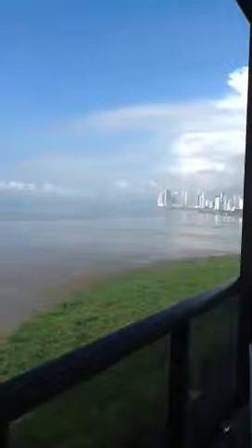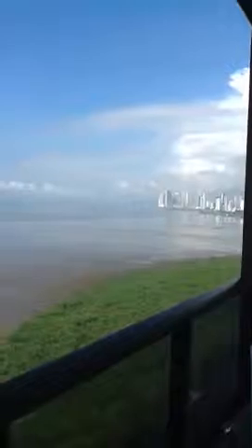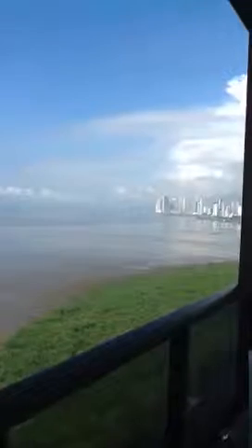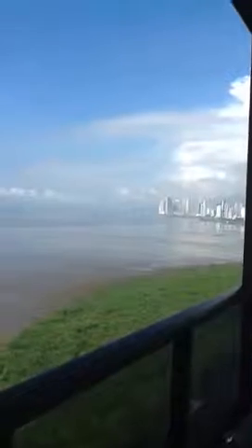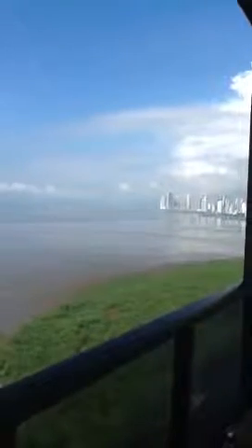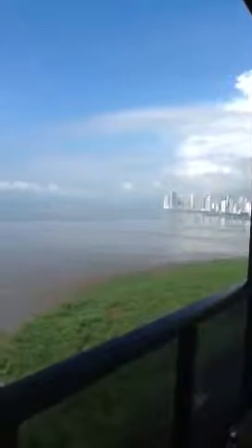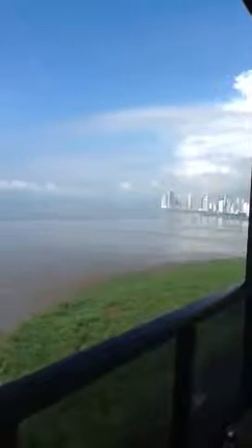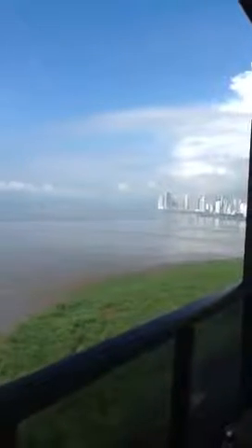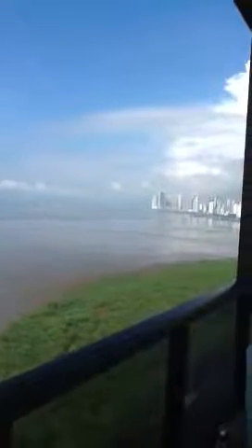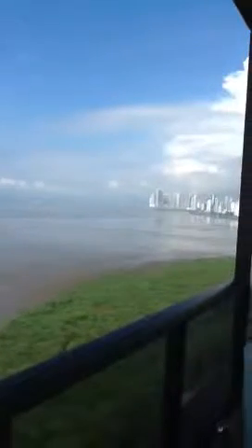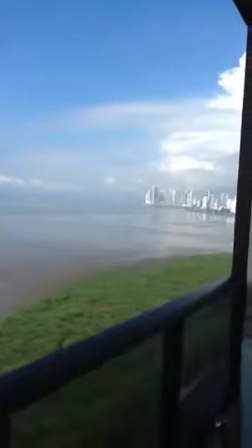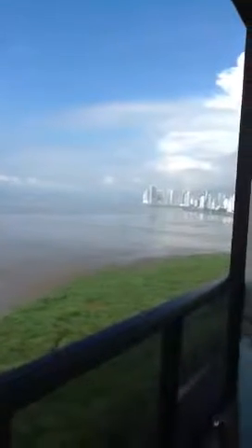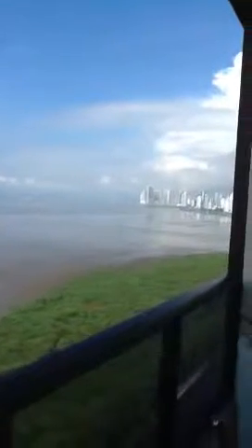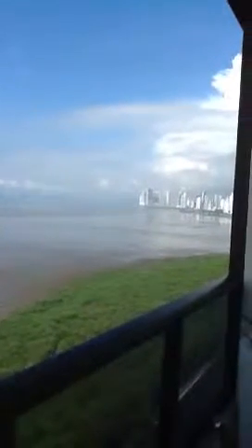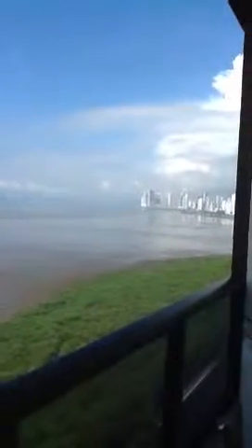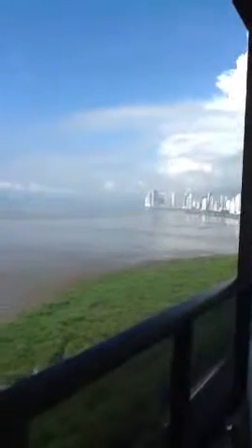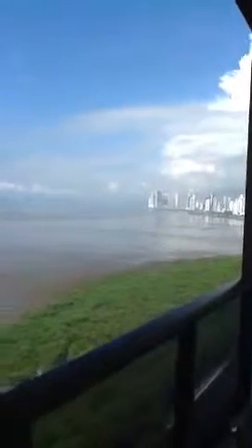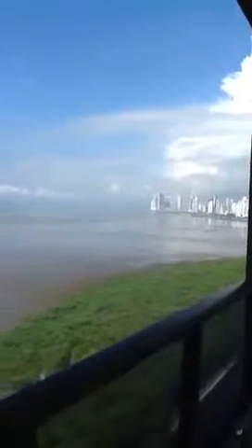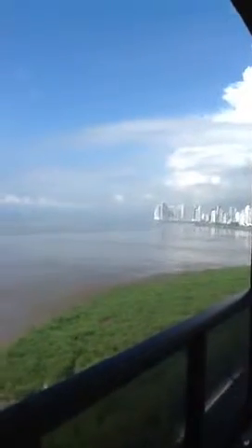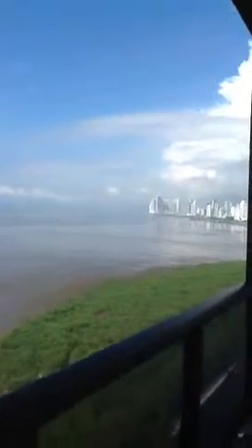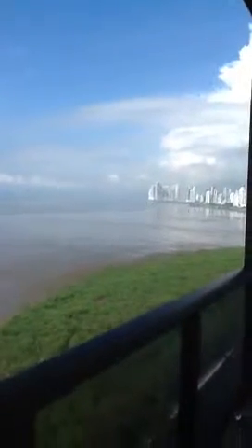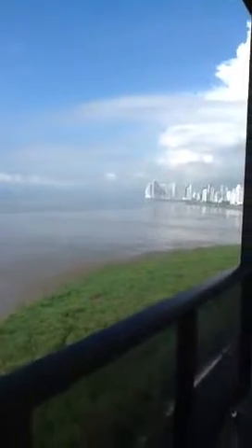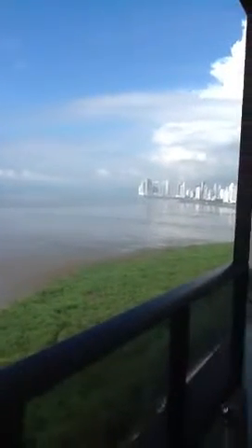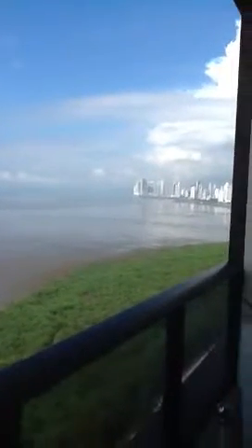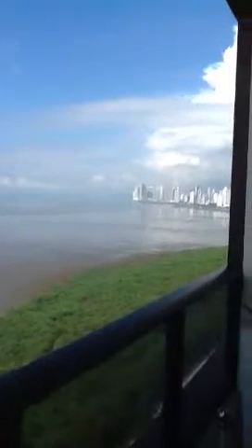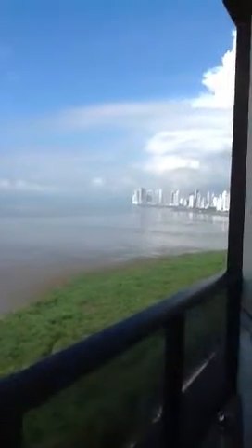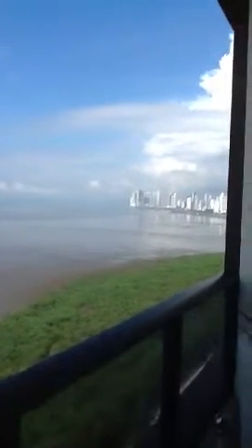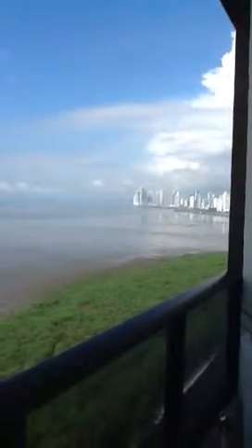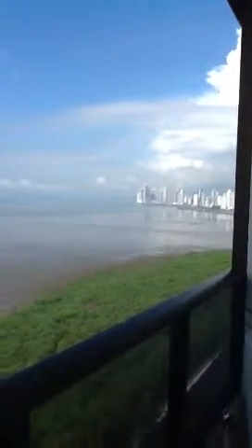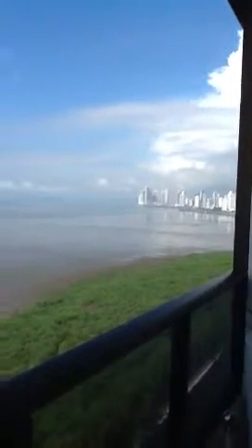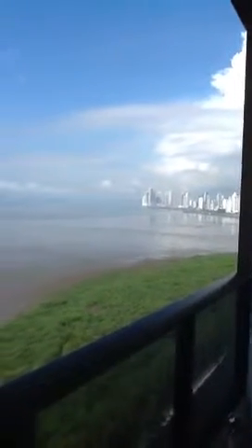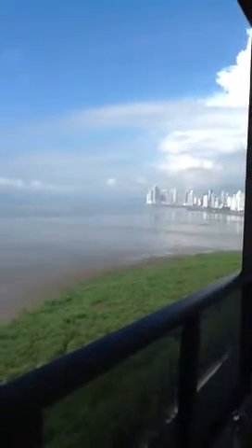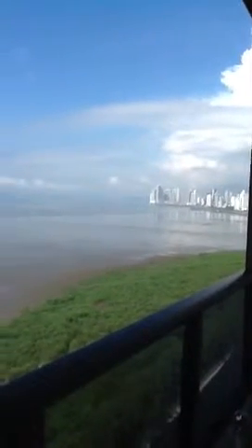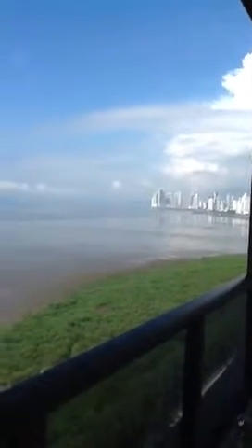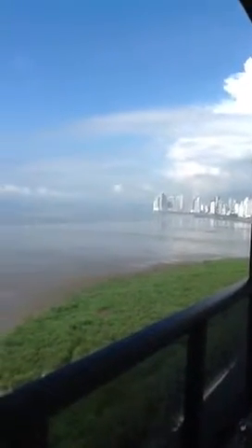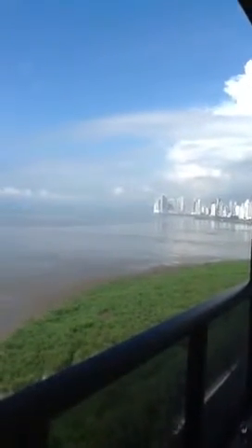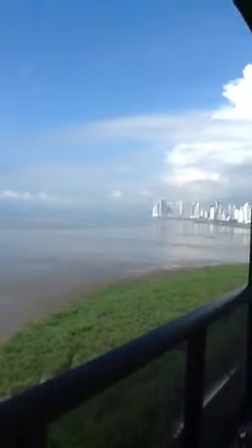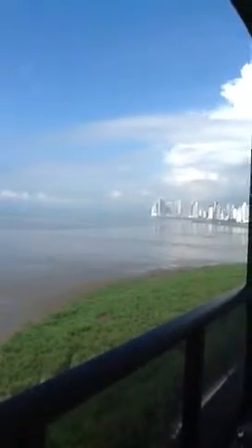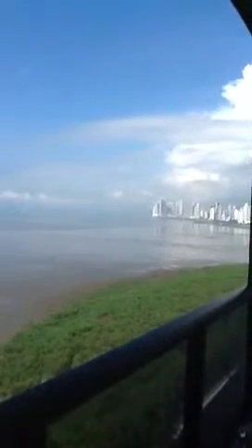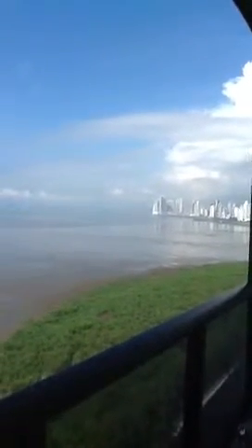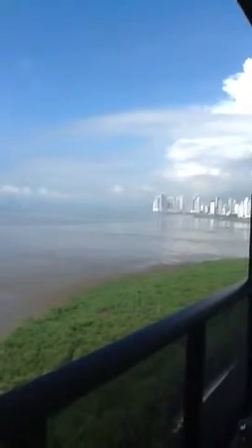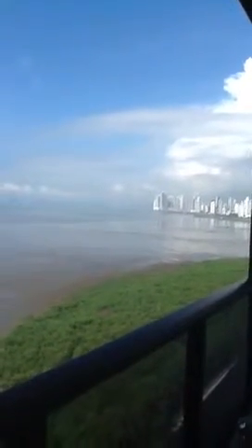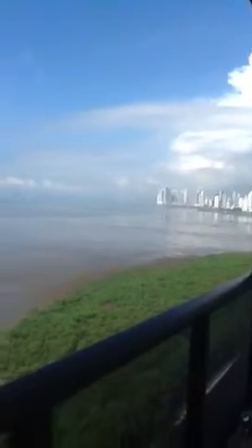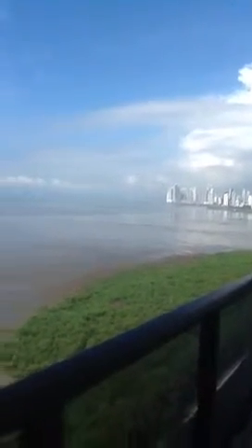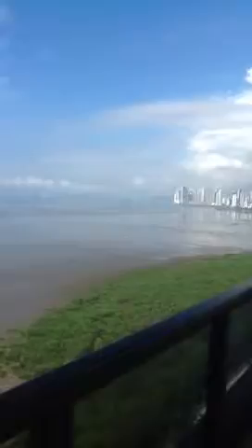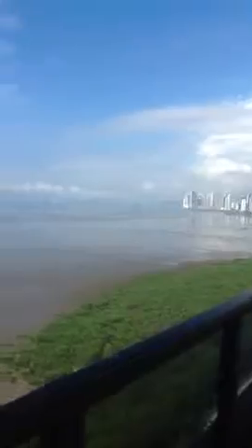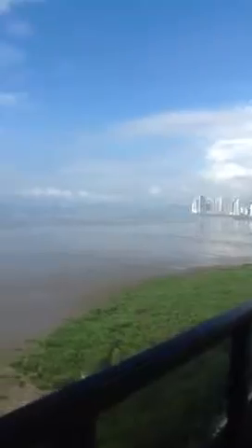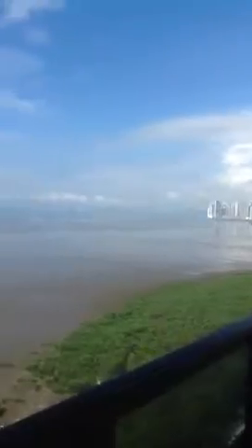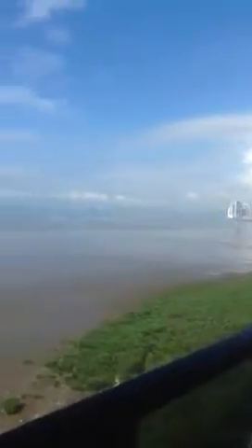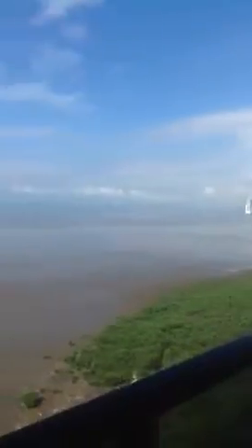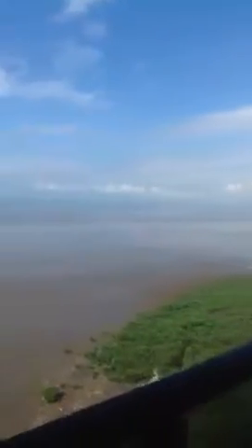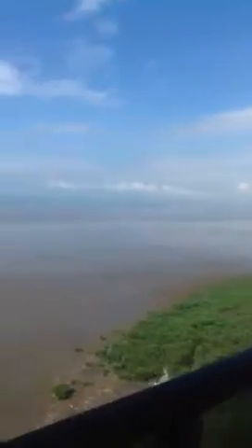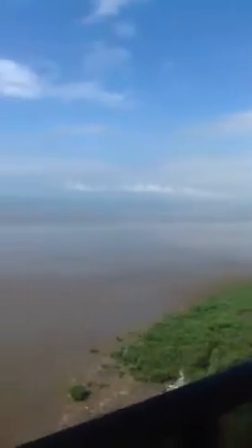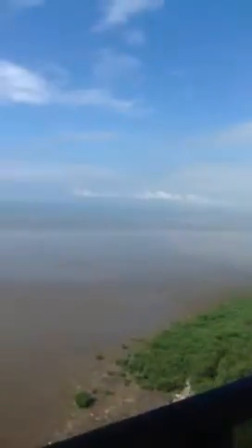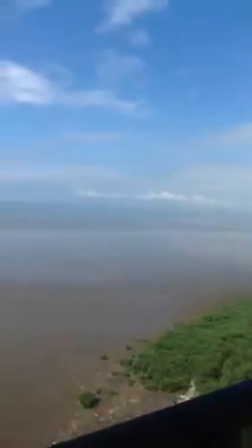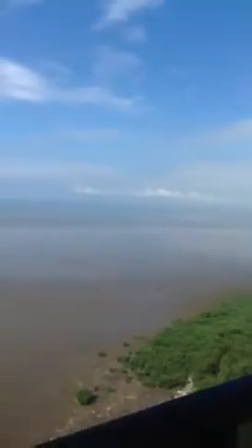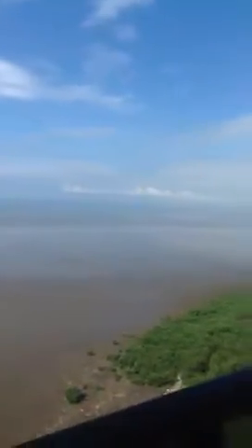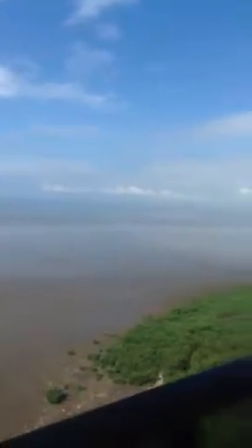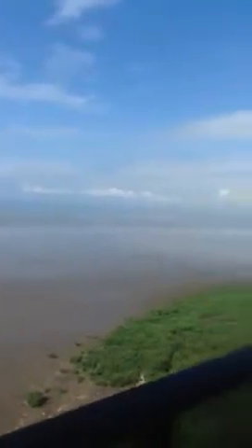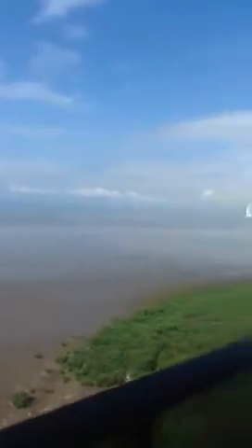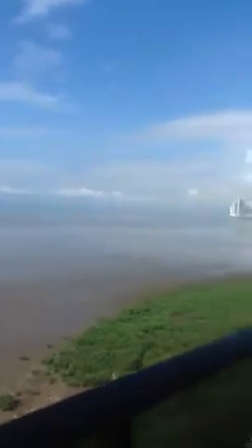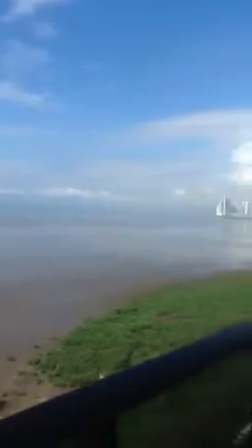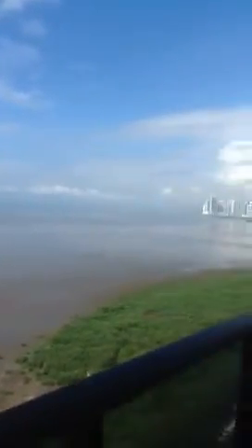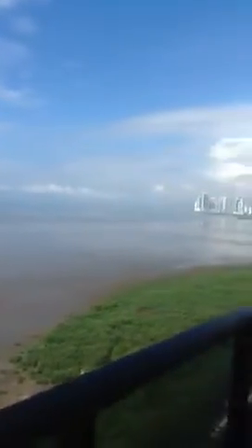Good morning everyone. Welcome to my healing world. I'm in Panama right now and I thought I'd just show you a little bit of a view.